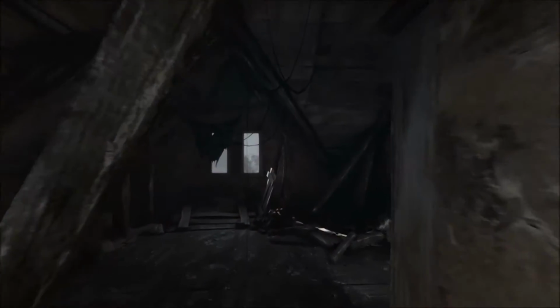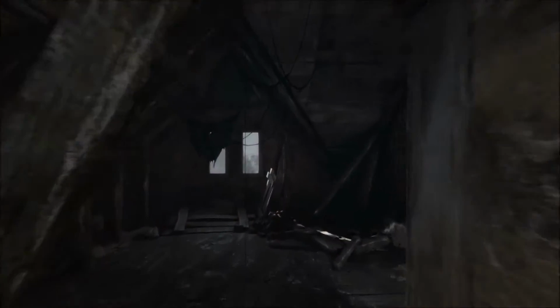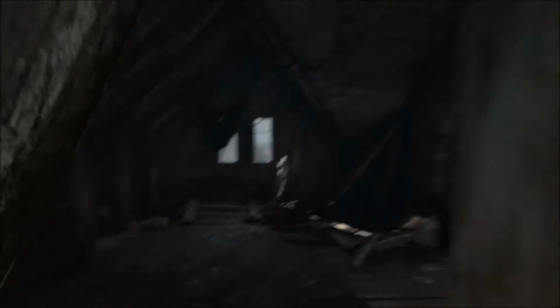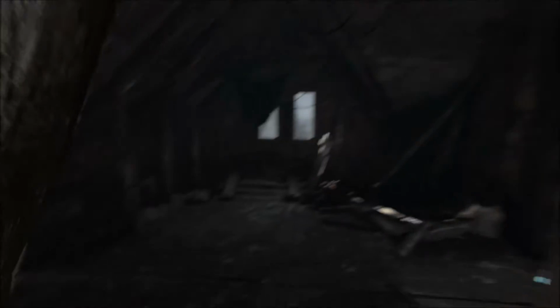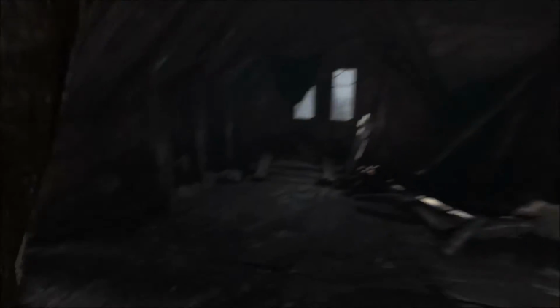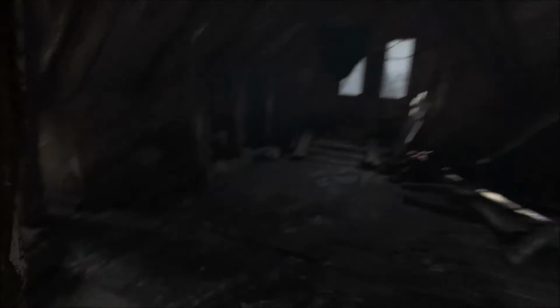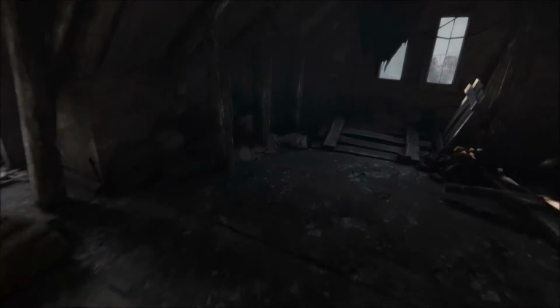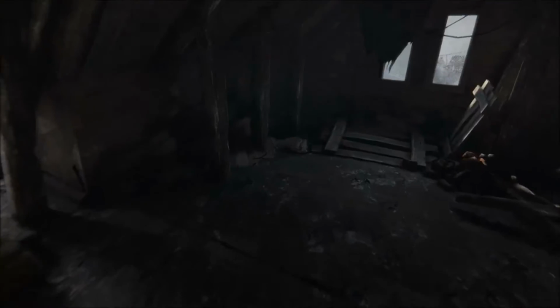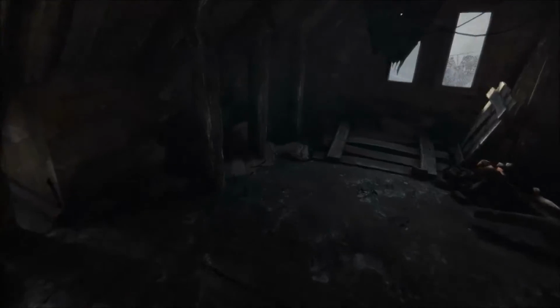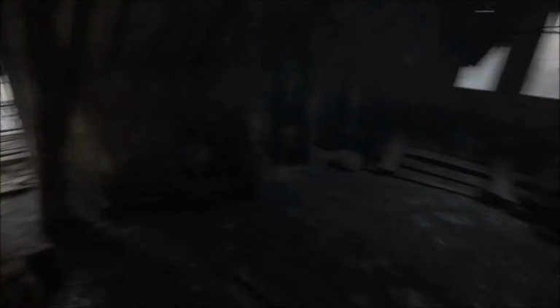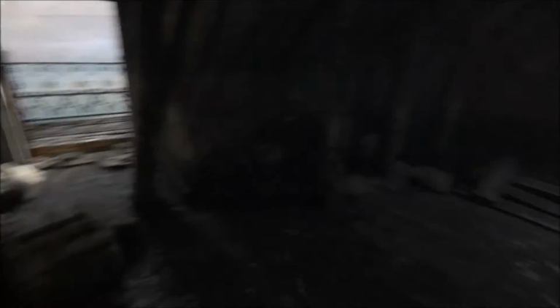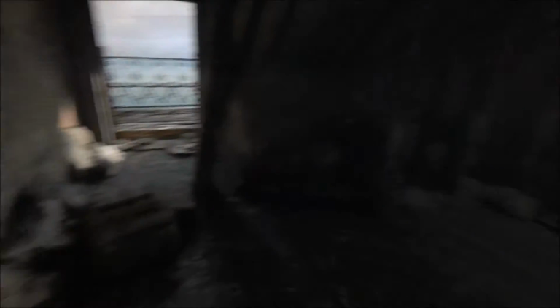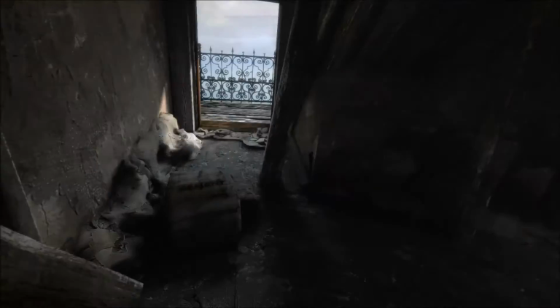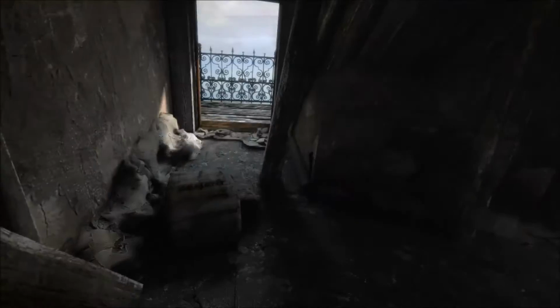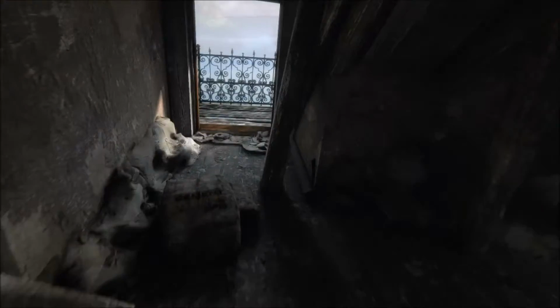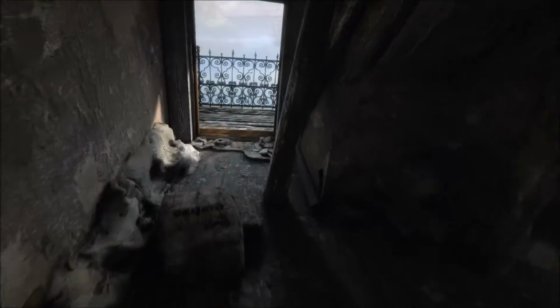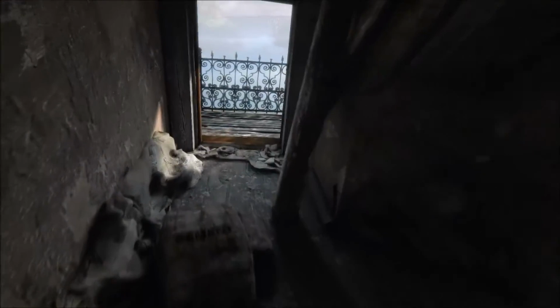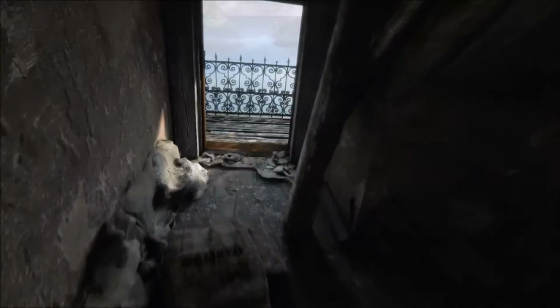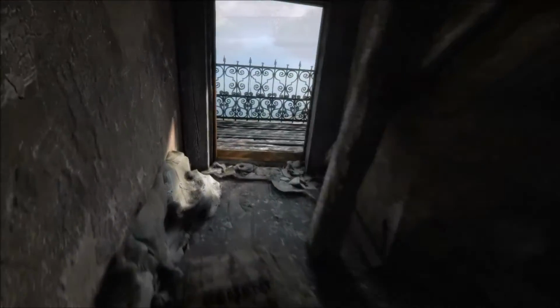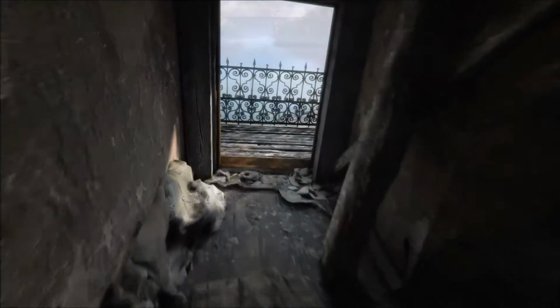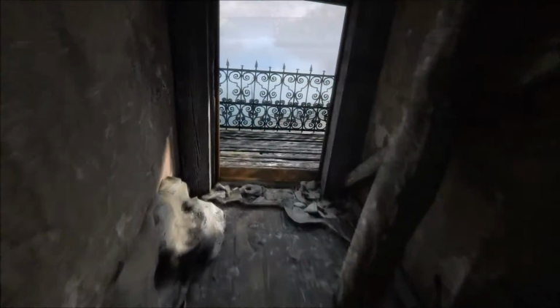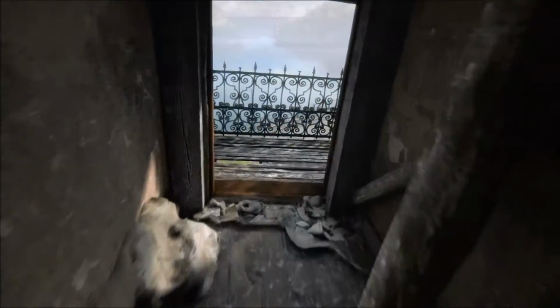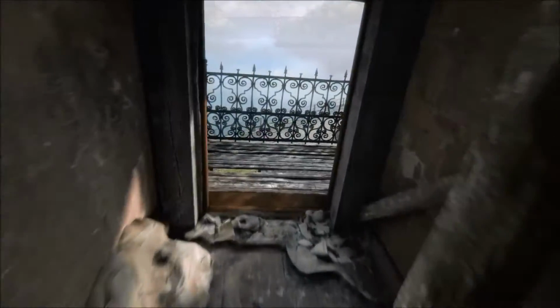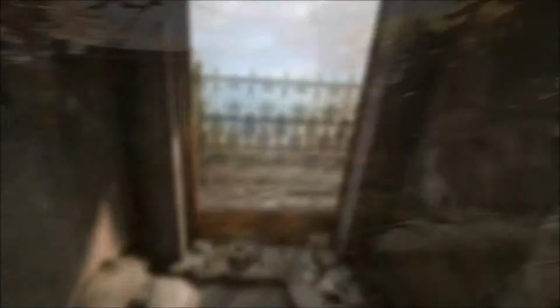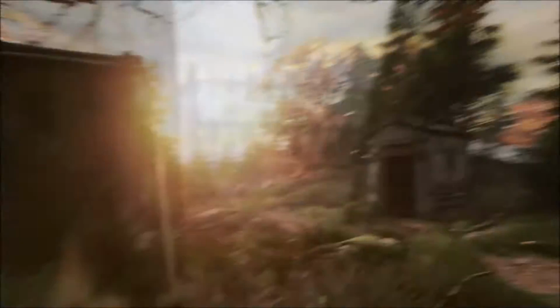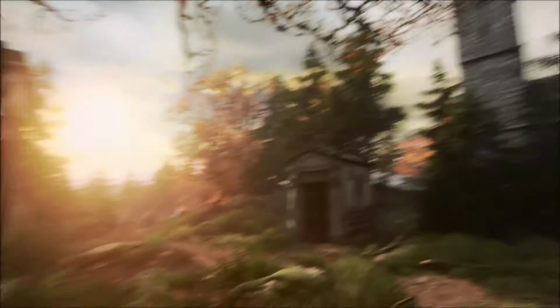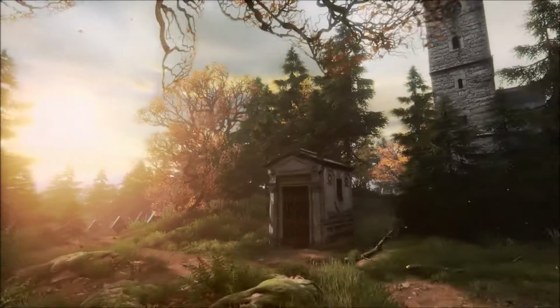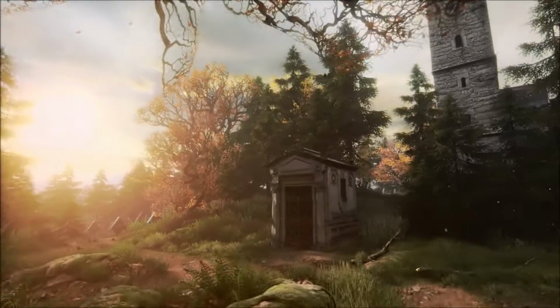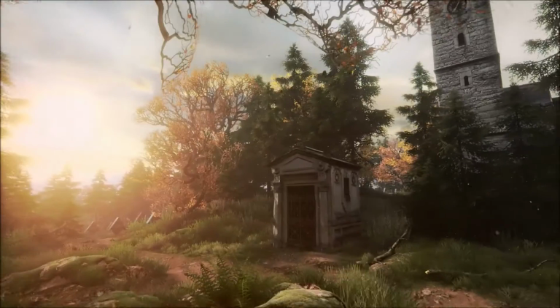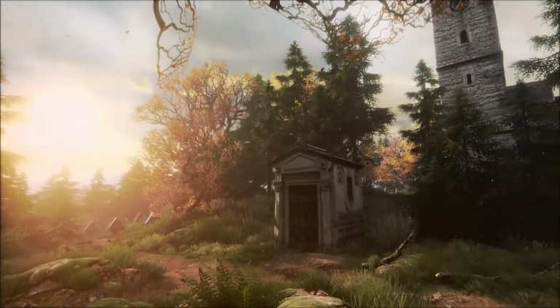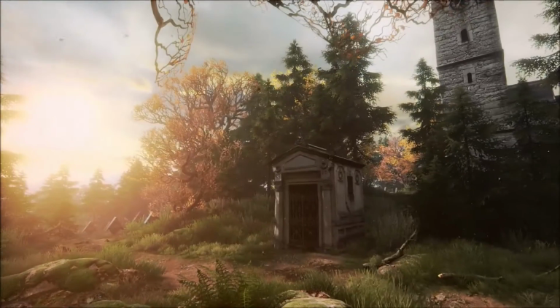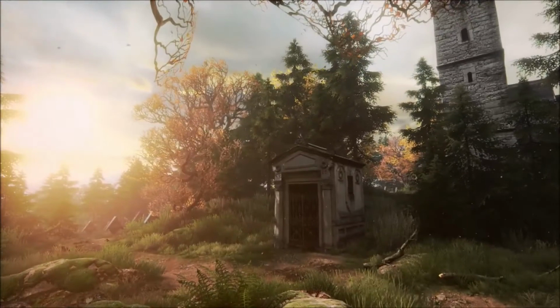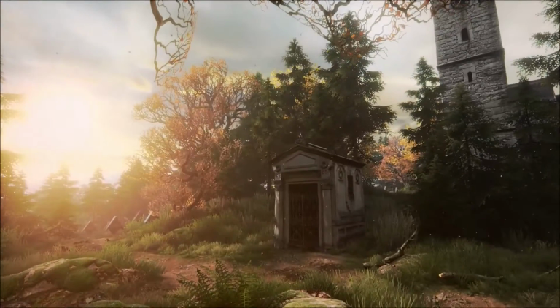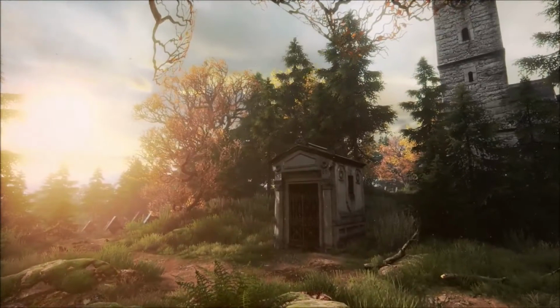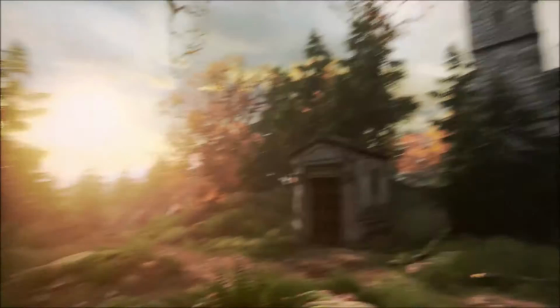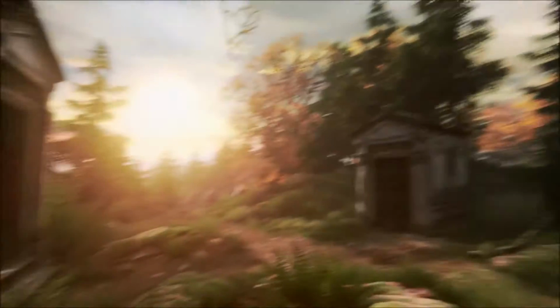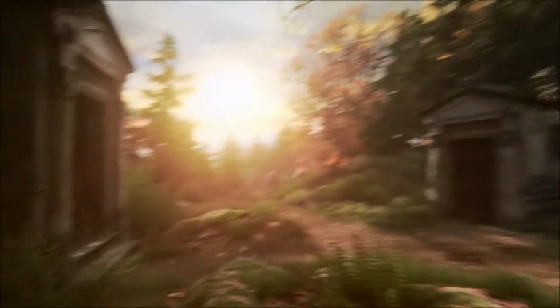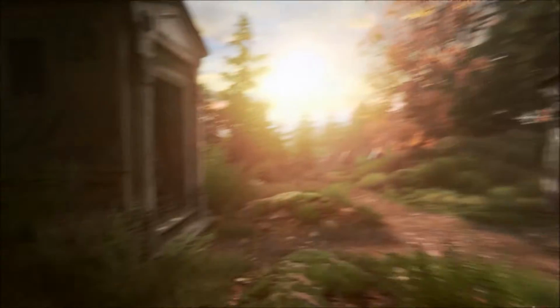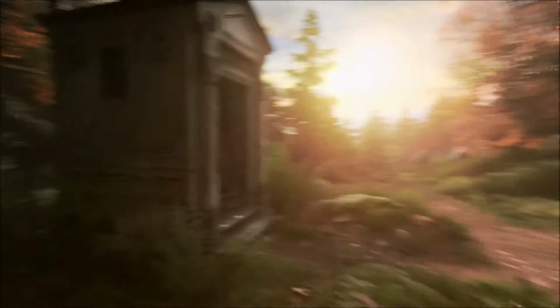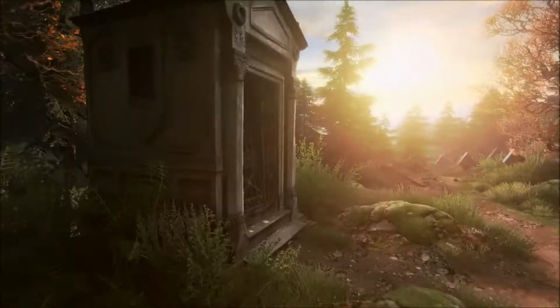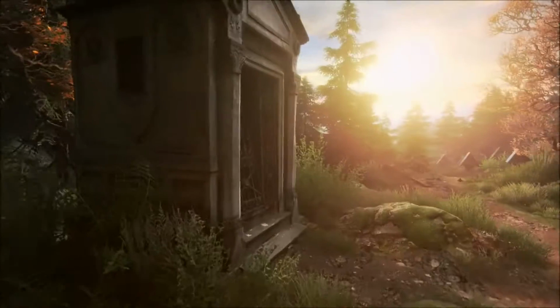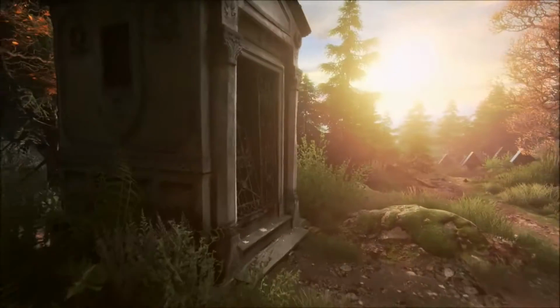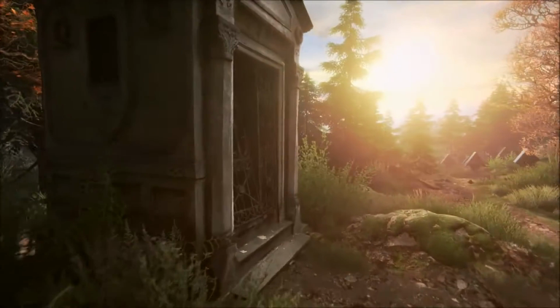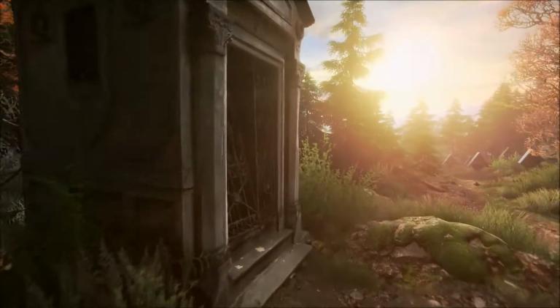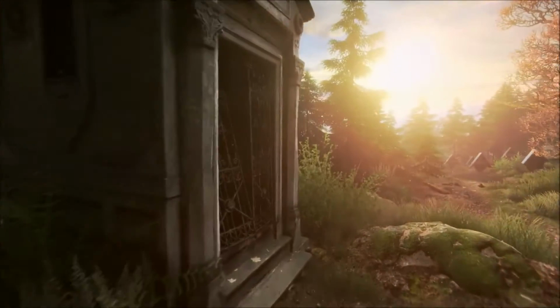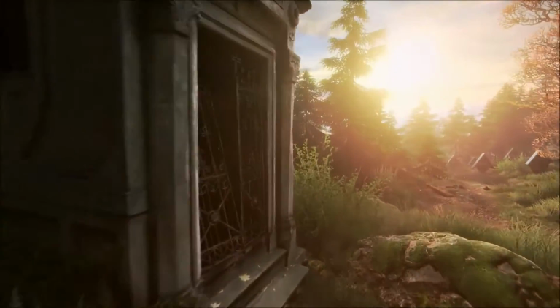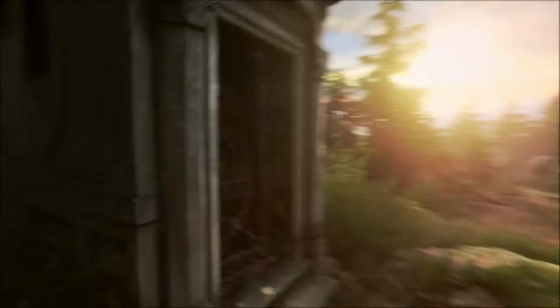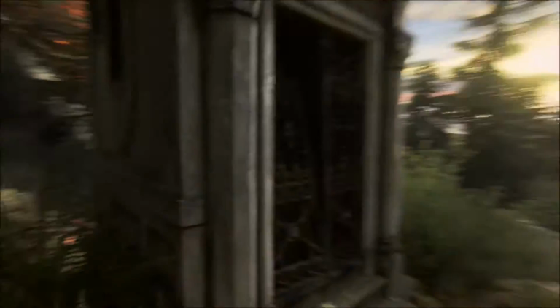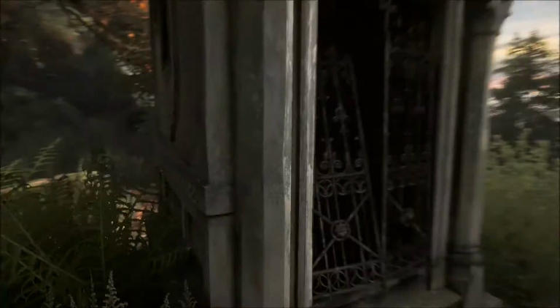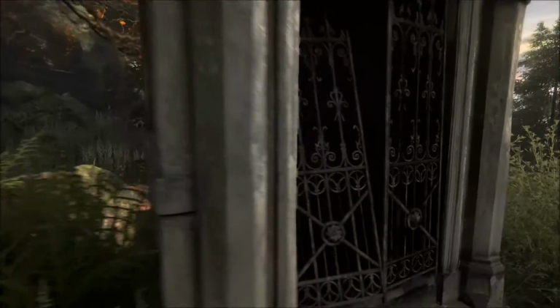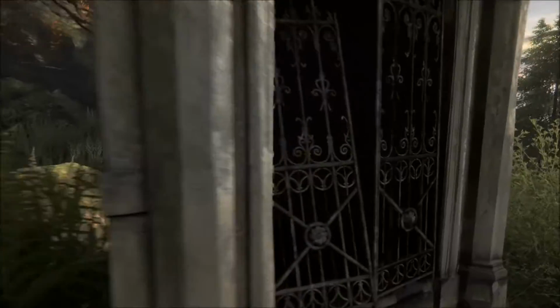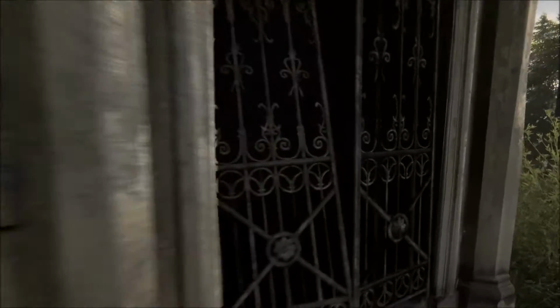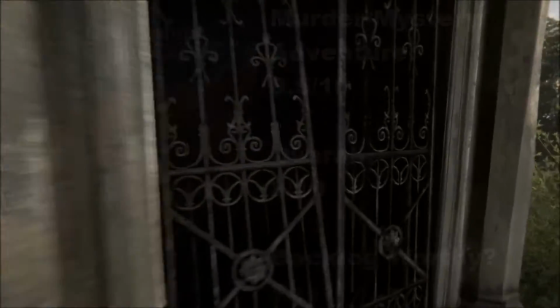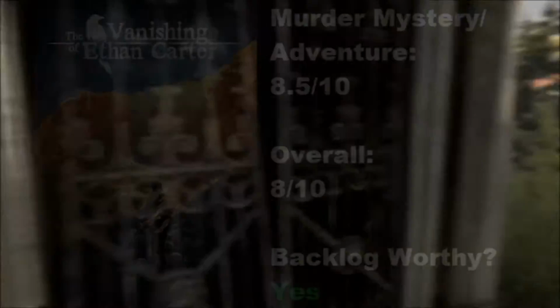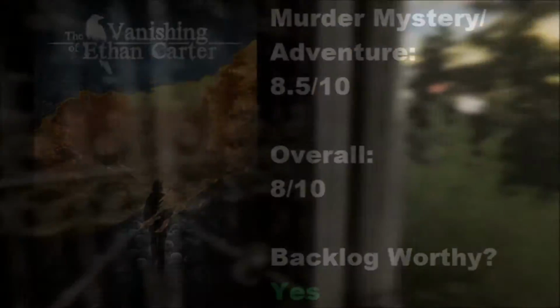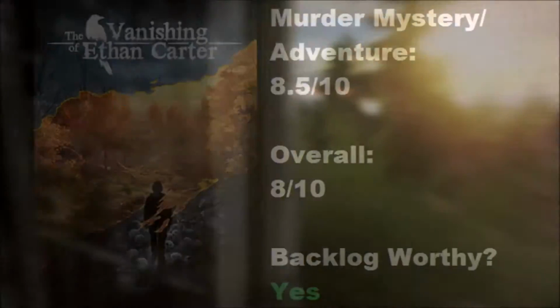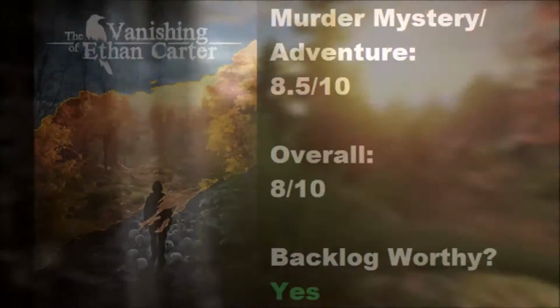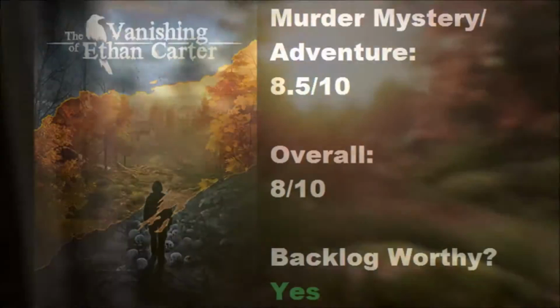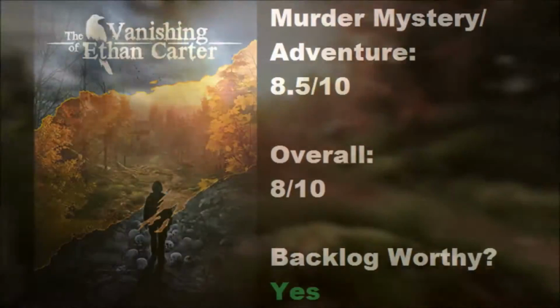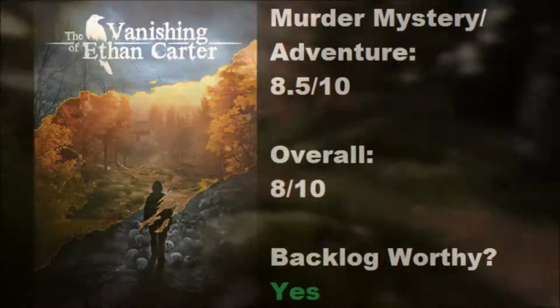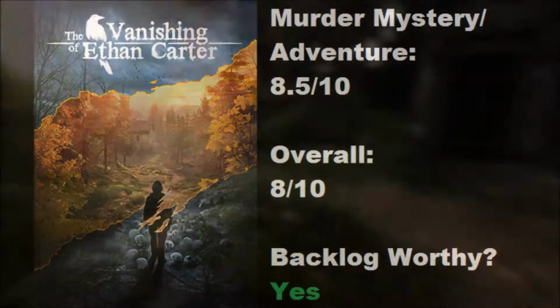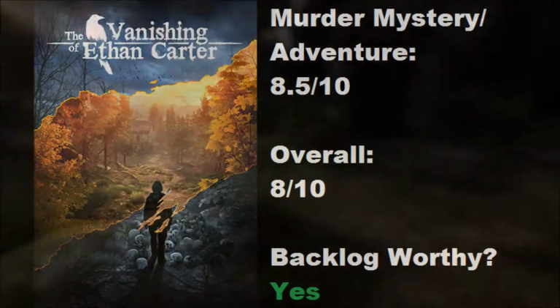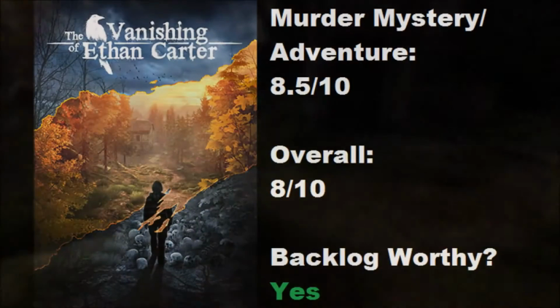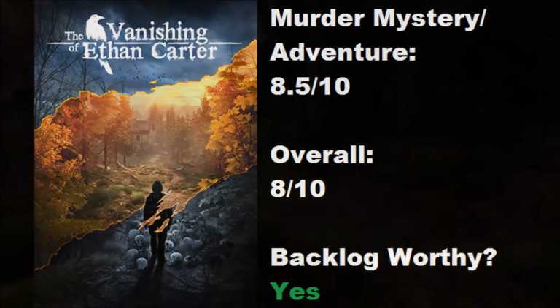And honestly, I think this one-time deal is worth your time. For what it is — a murder mystery adventure game — 8.5 out of 10. And as an overall game, 8 out of 10.